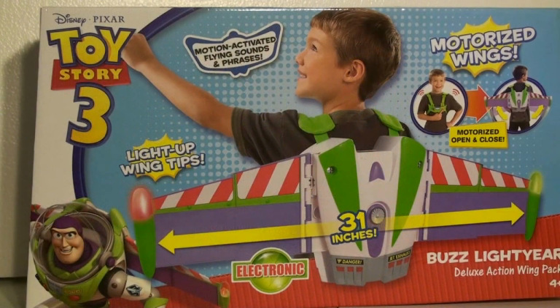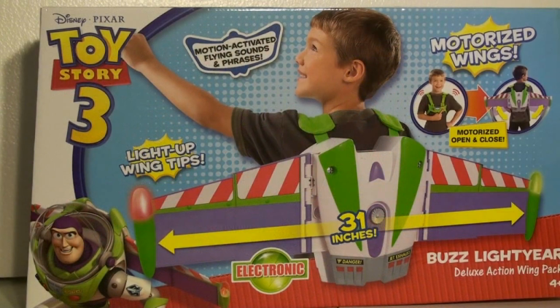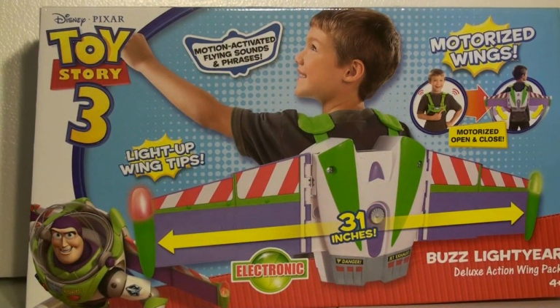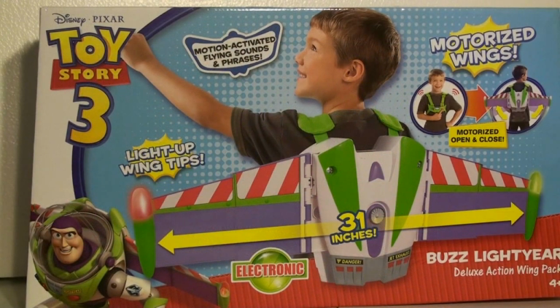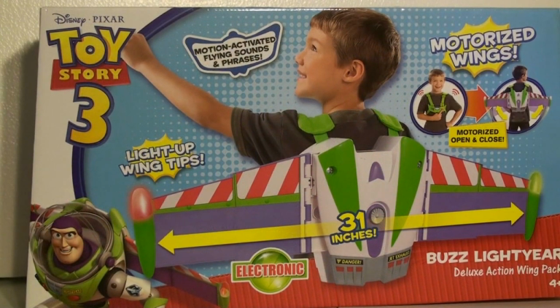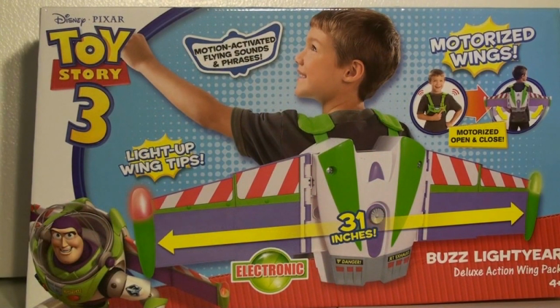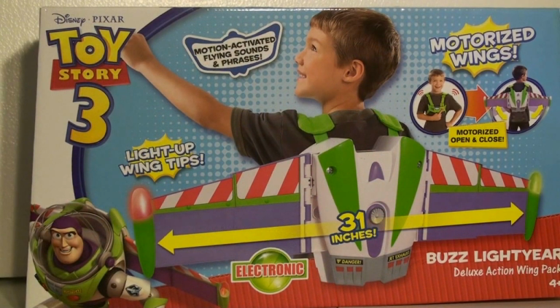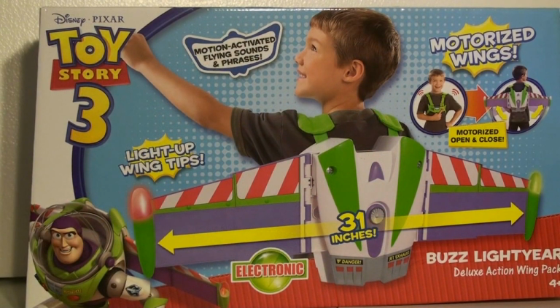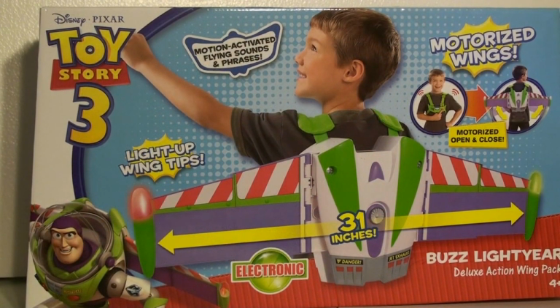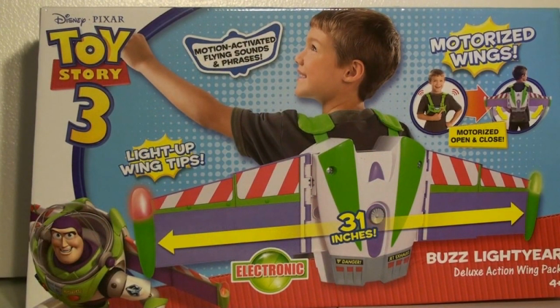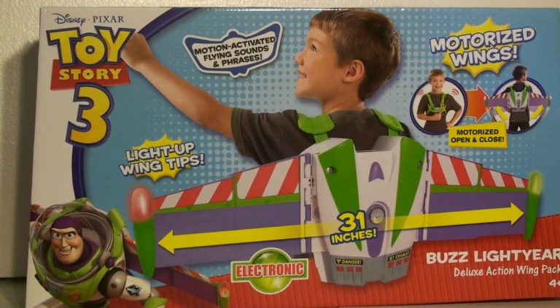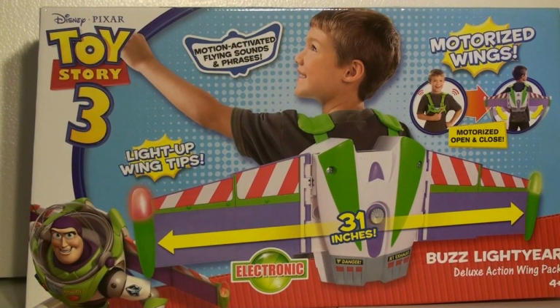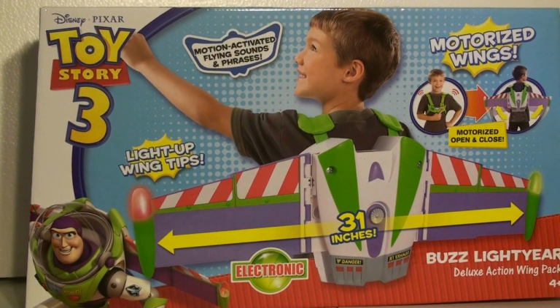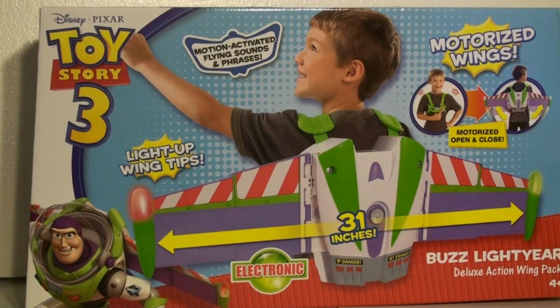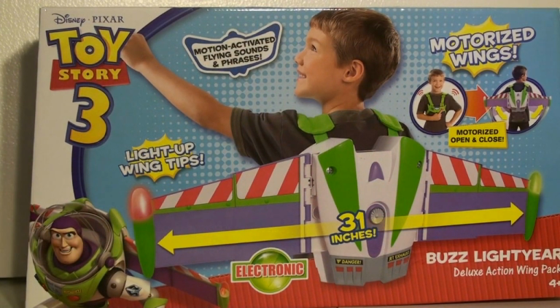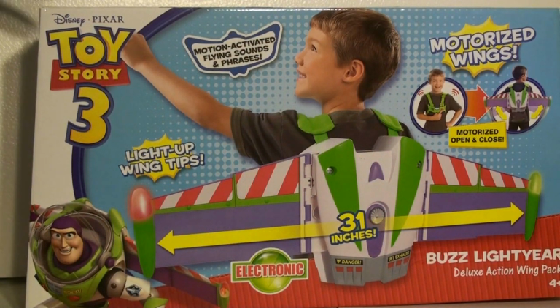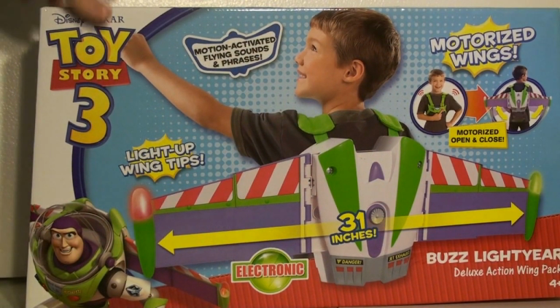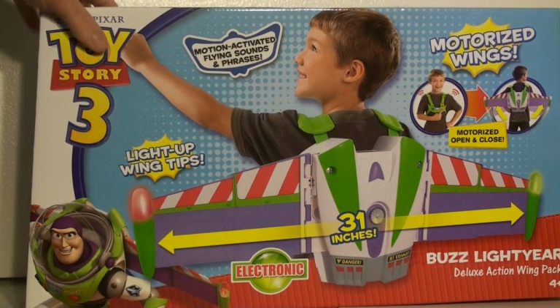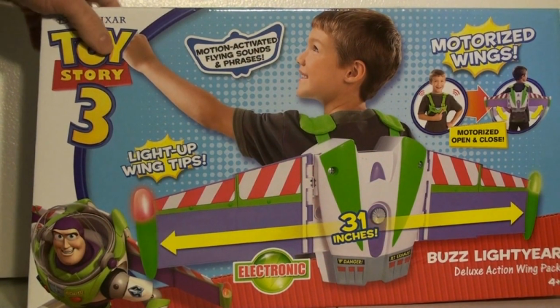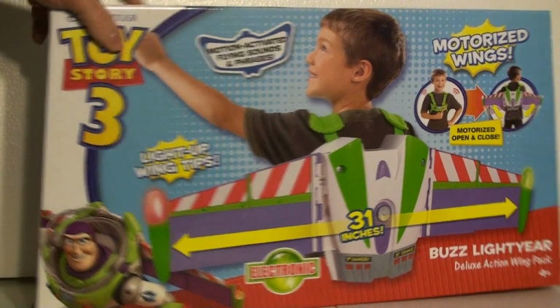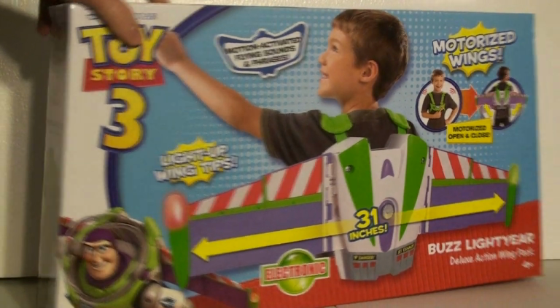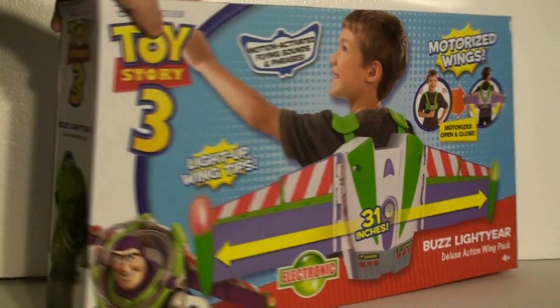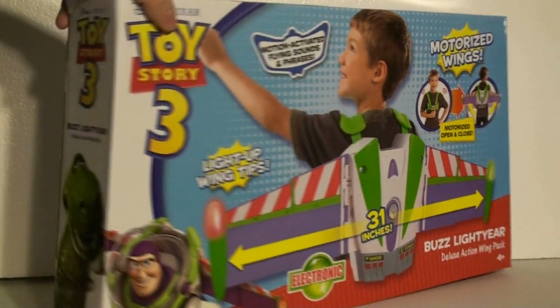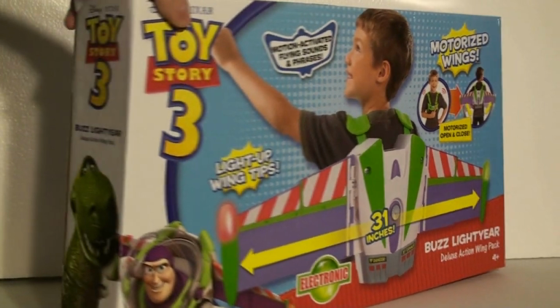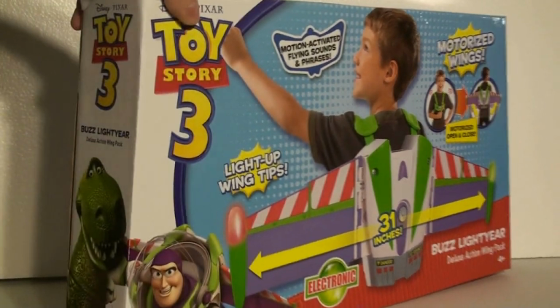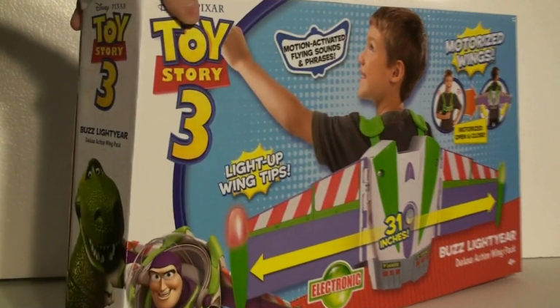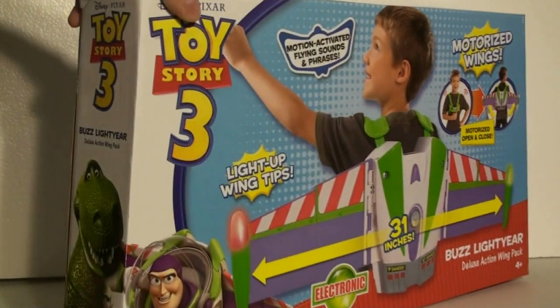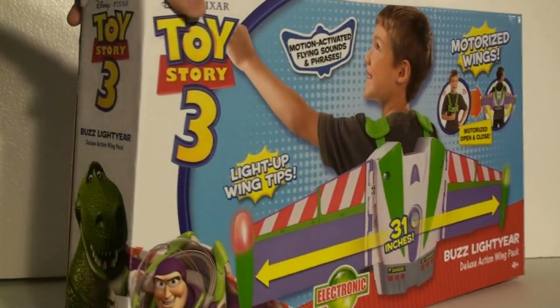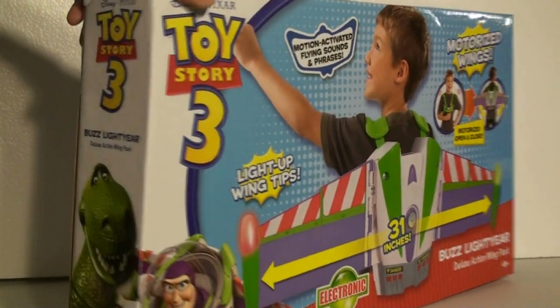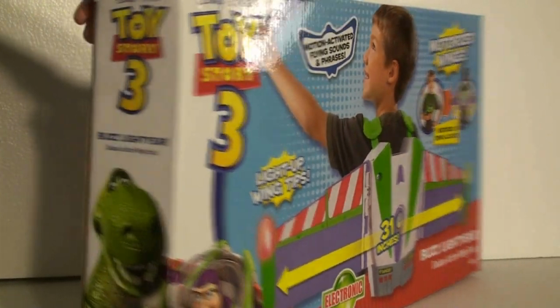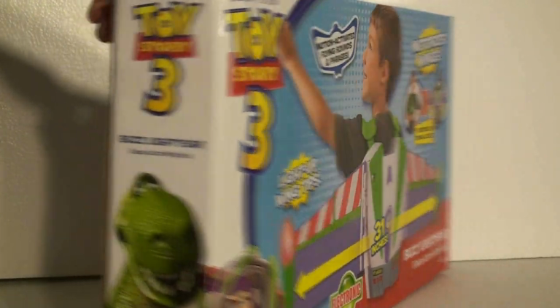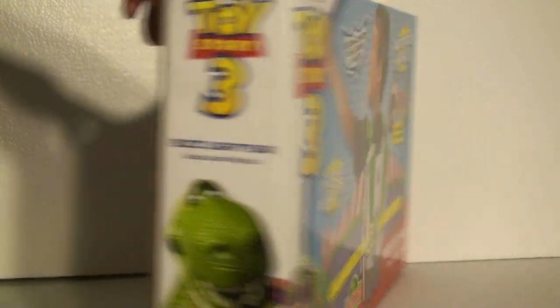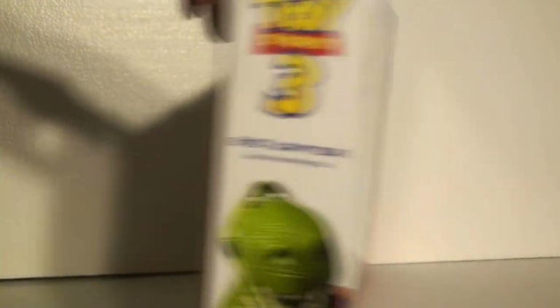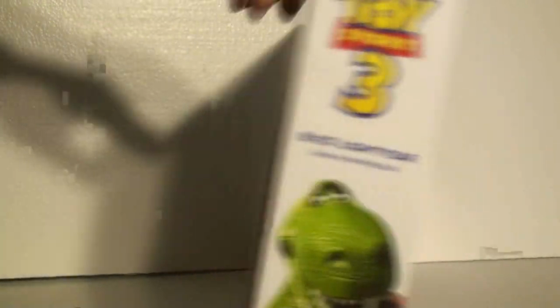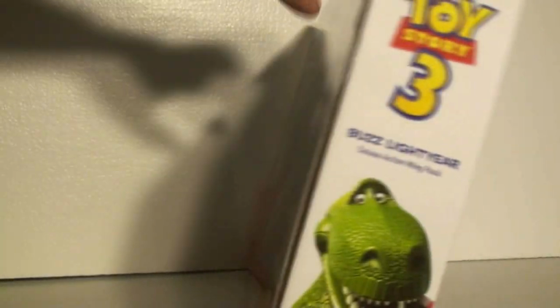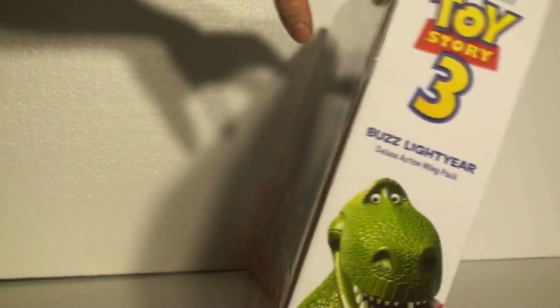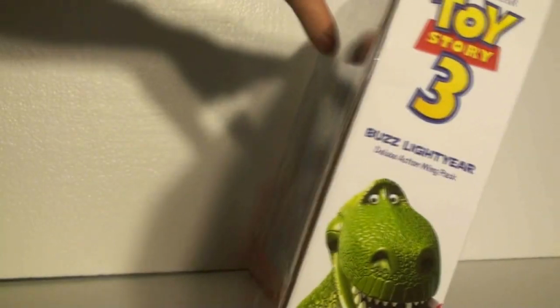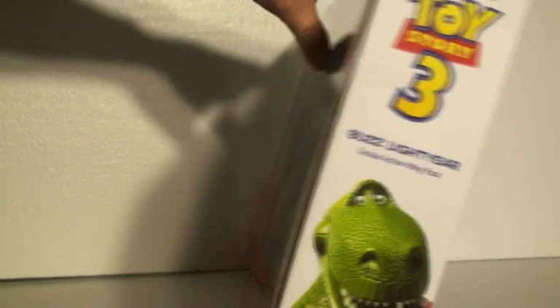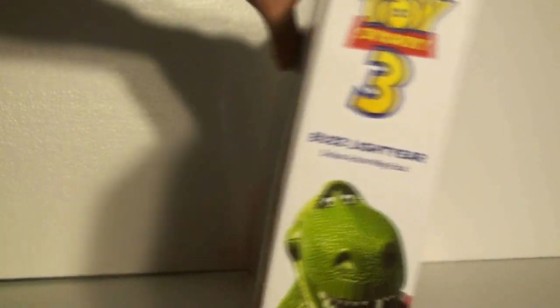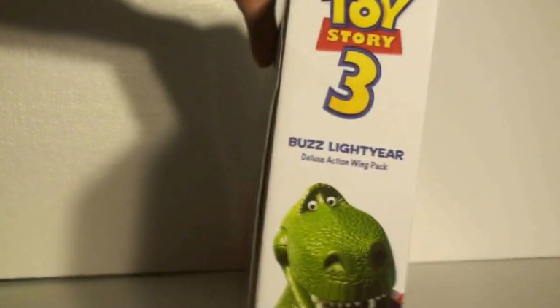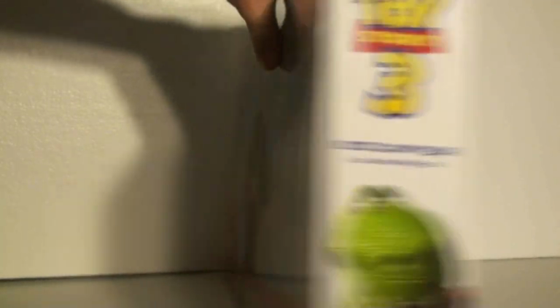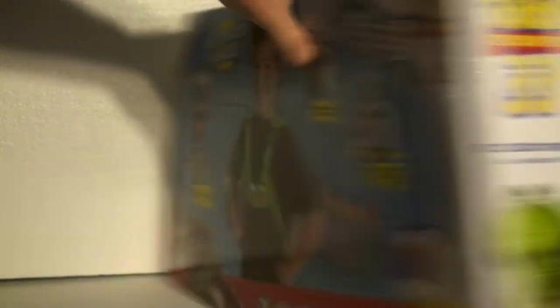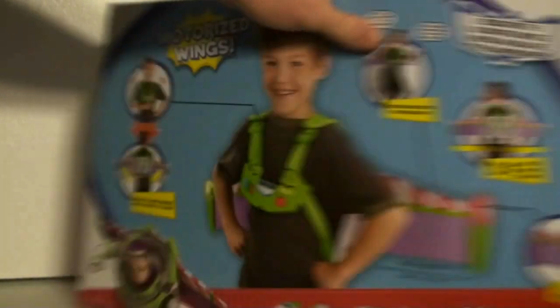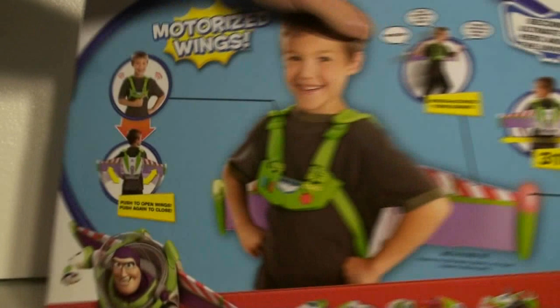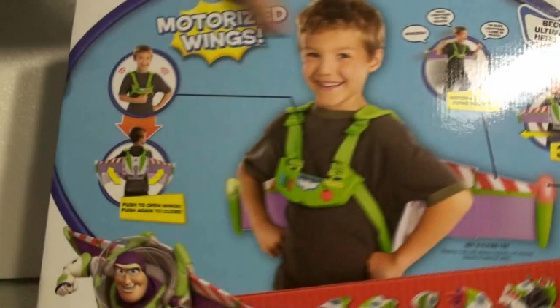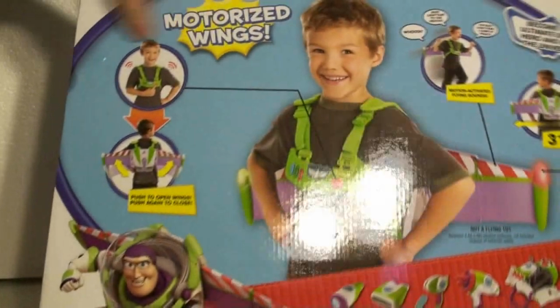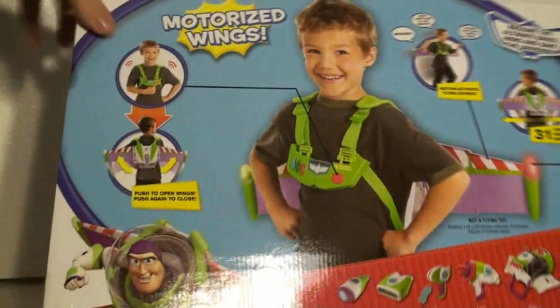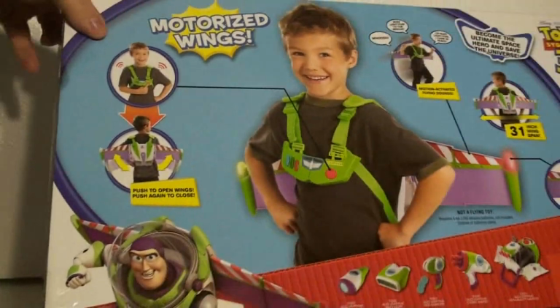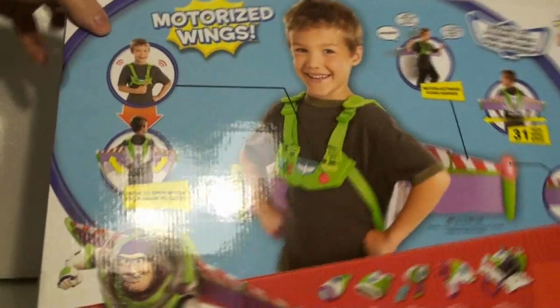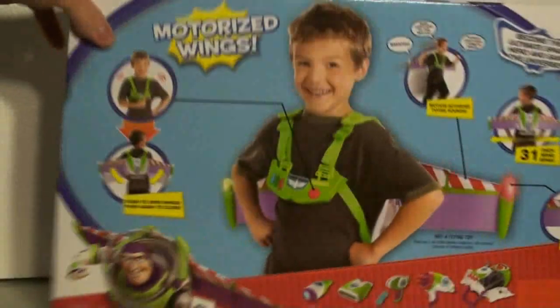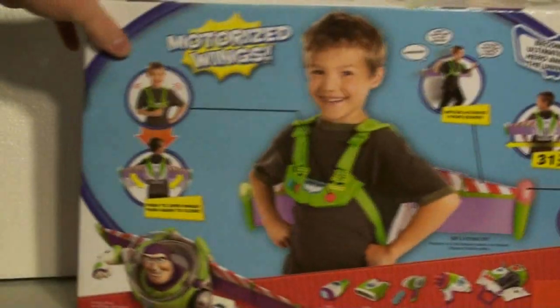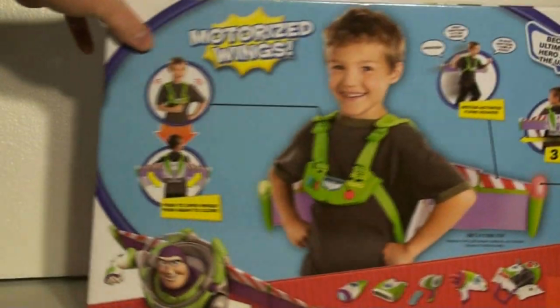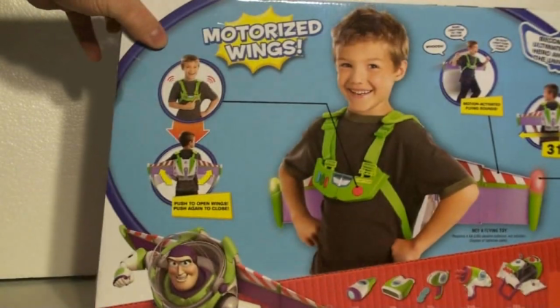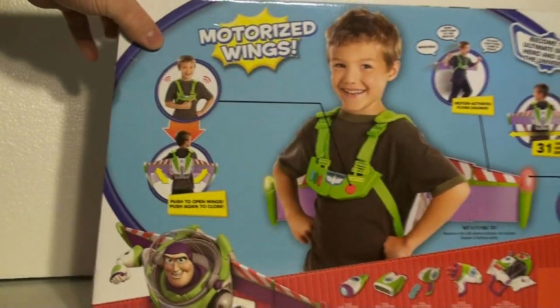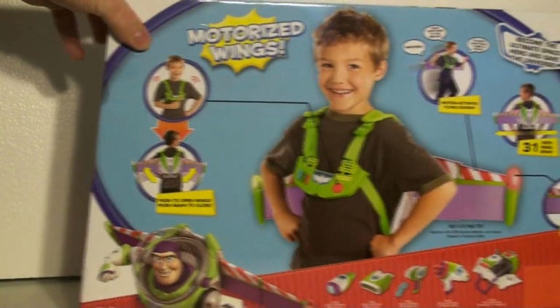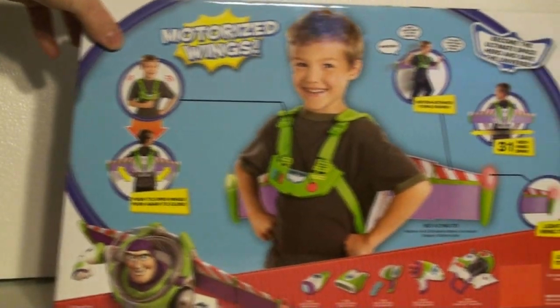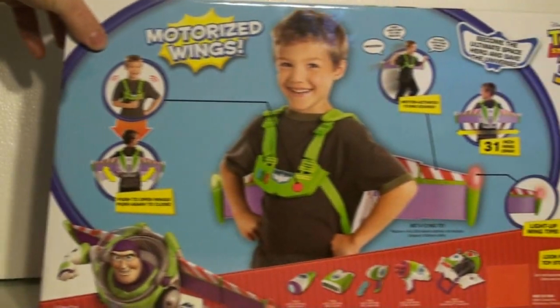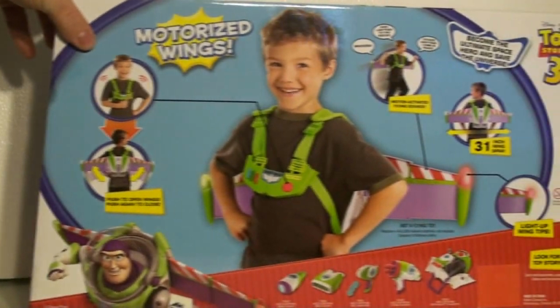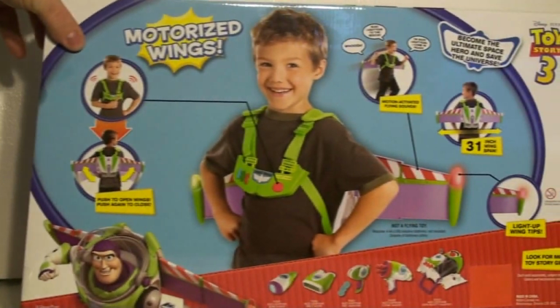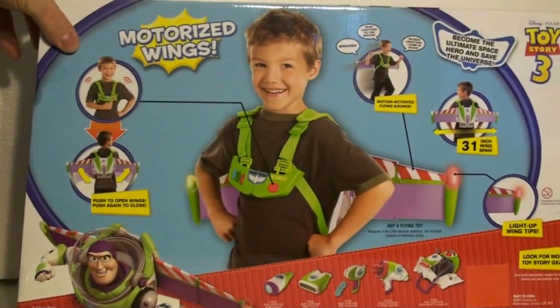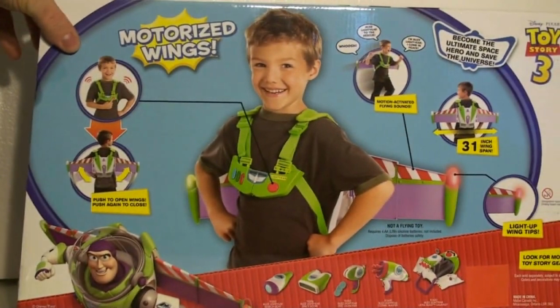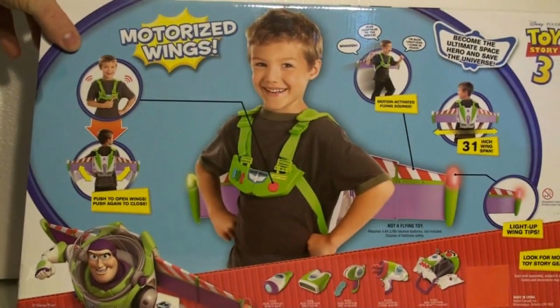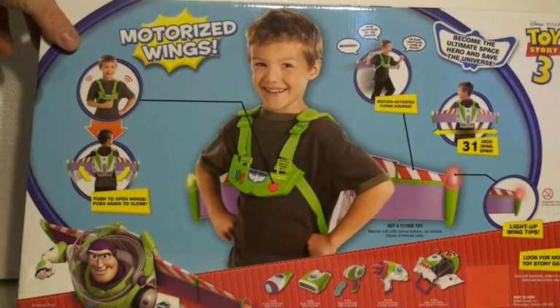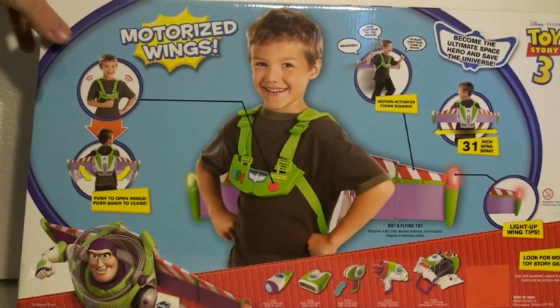And remember, this Toy Story 3 Buzz Lightyear Deluxe Action Wing Pack does not allow you to fly.